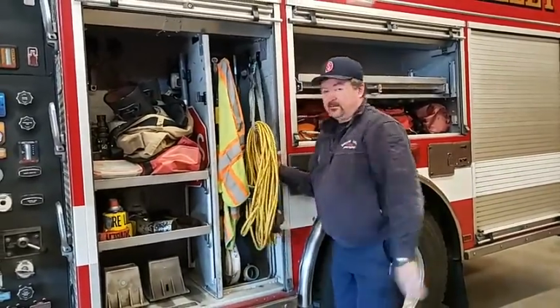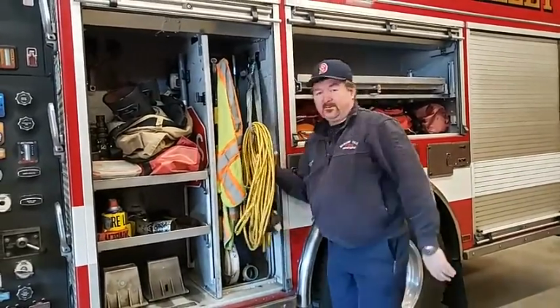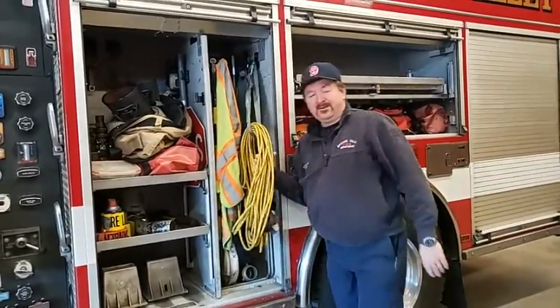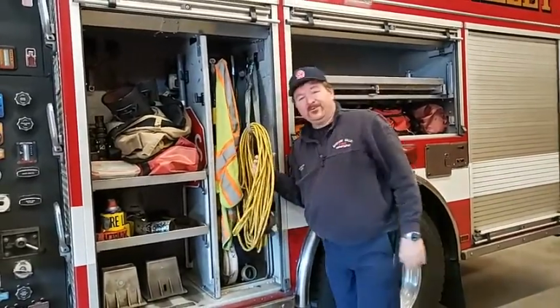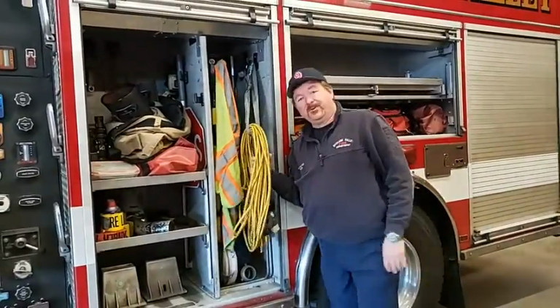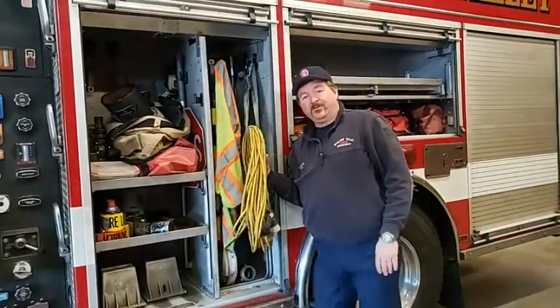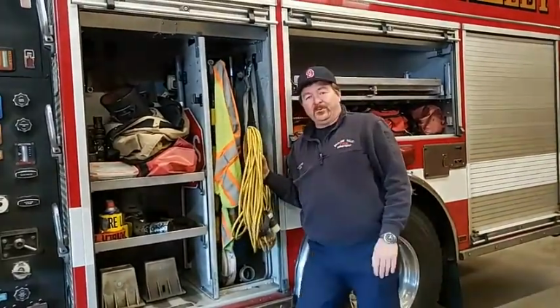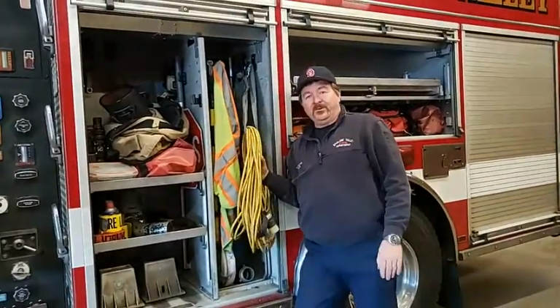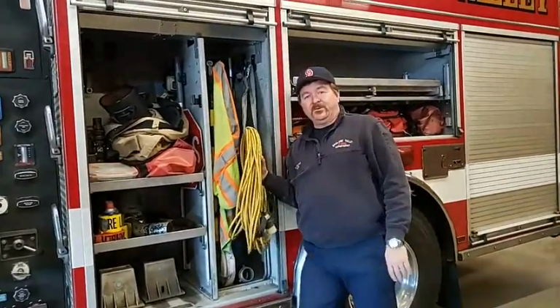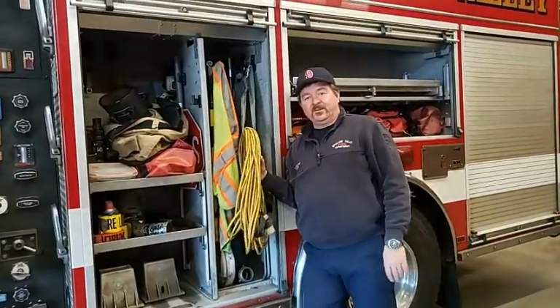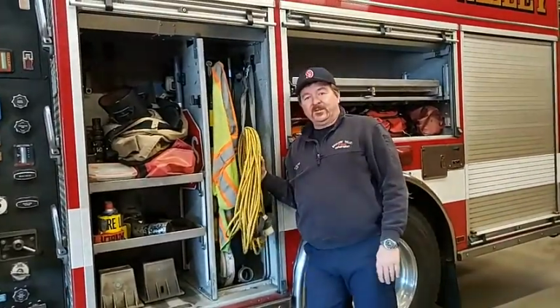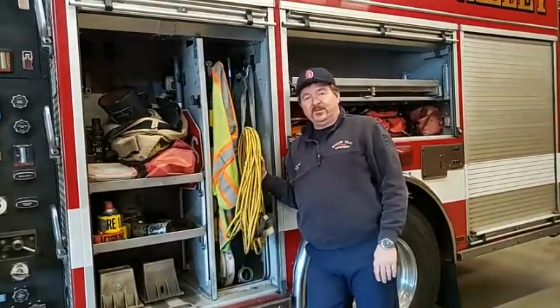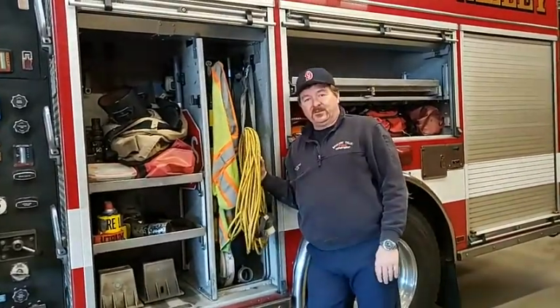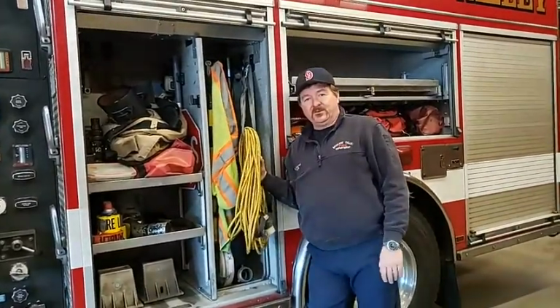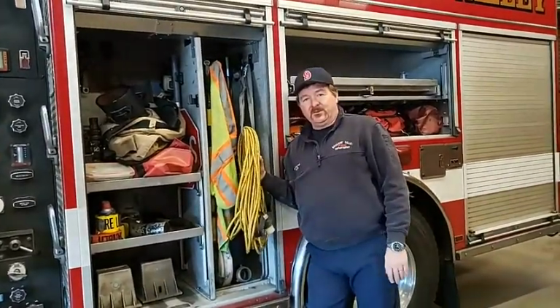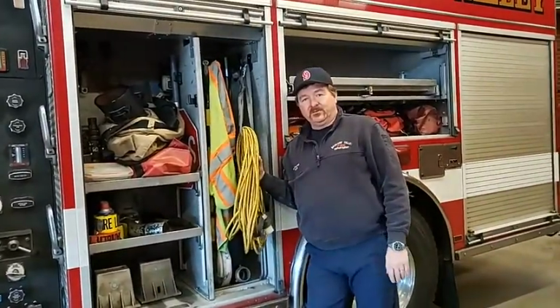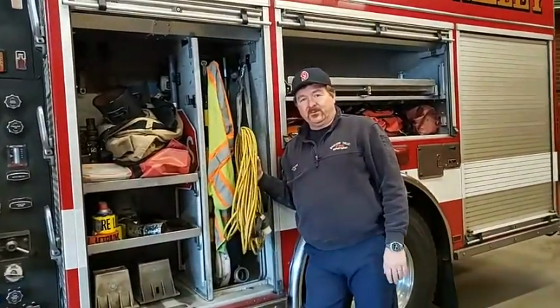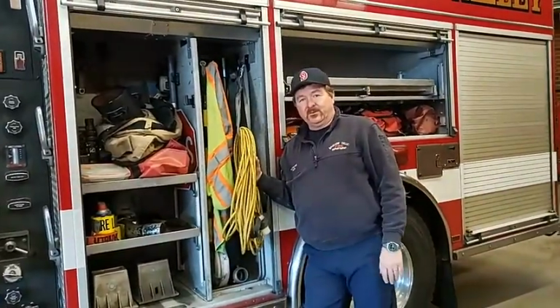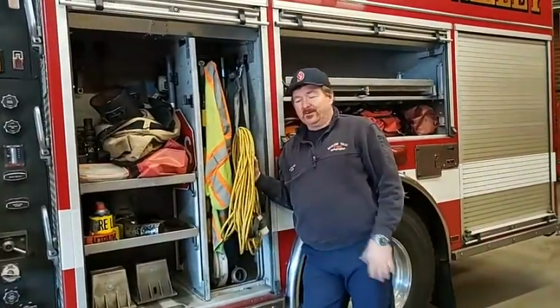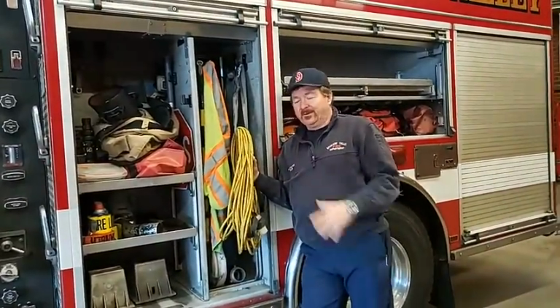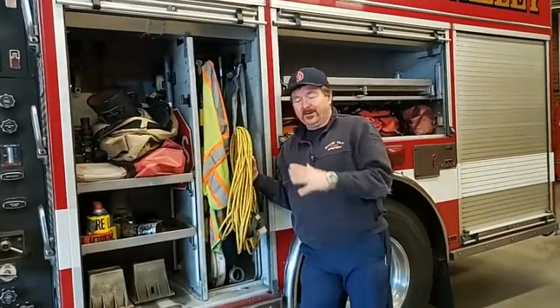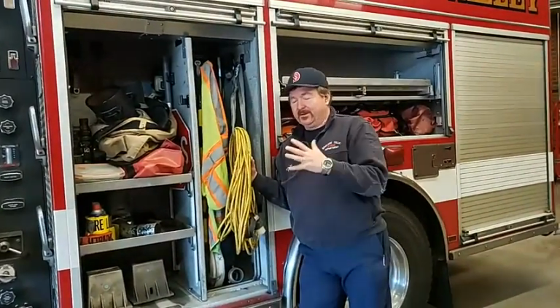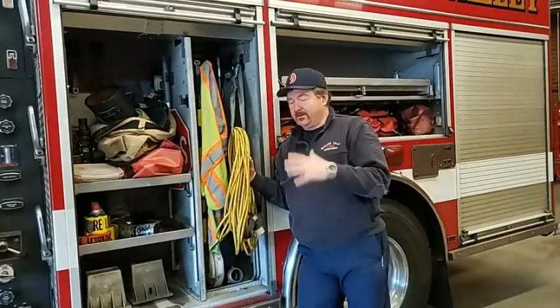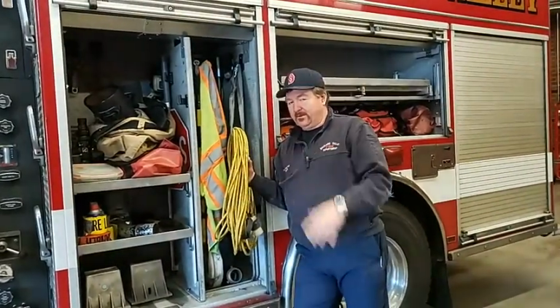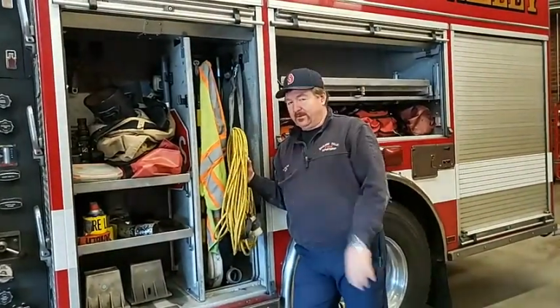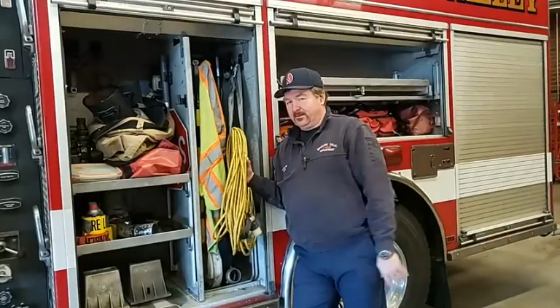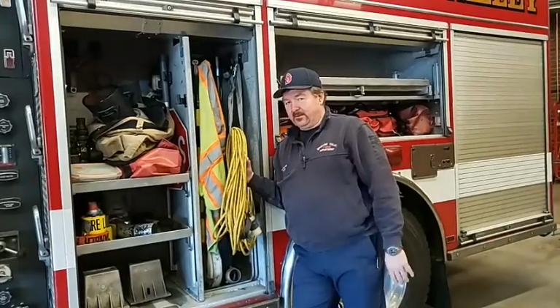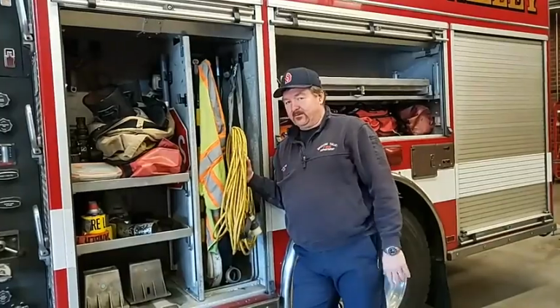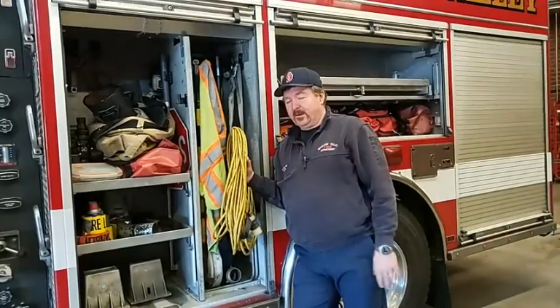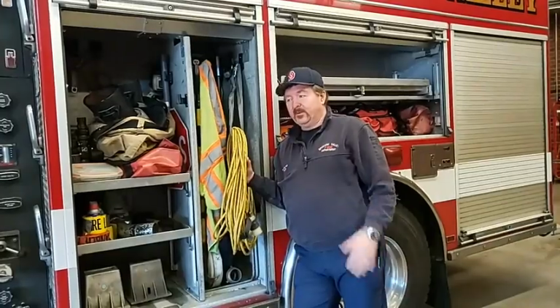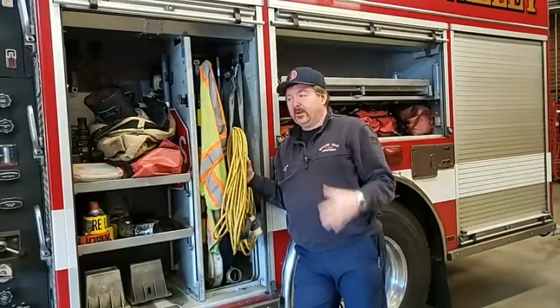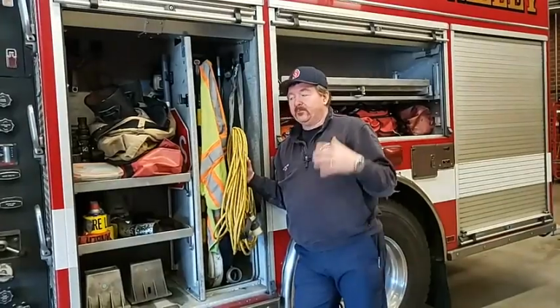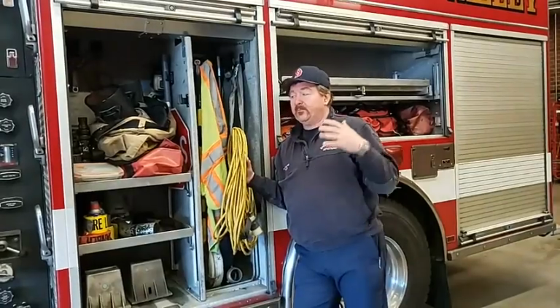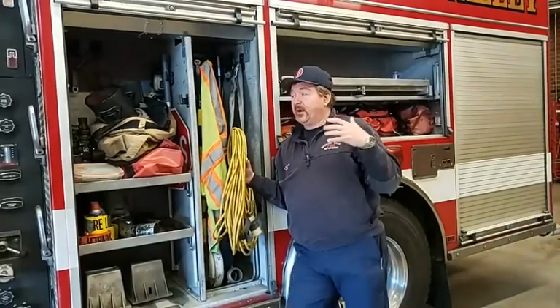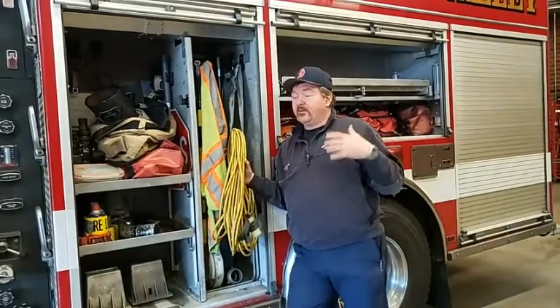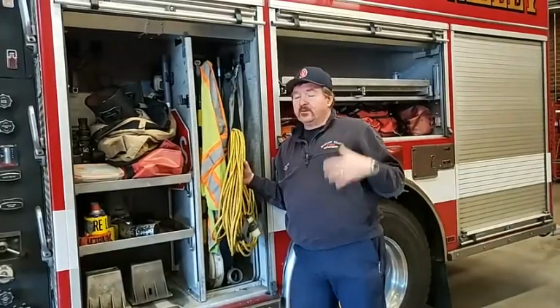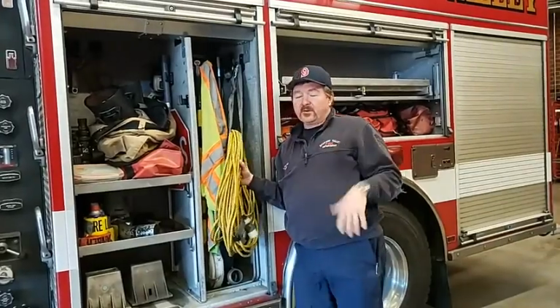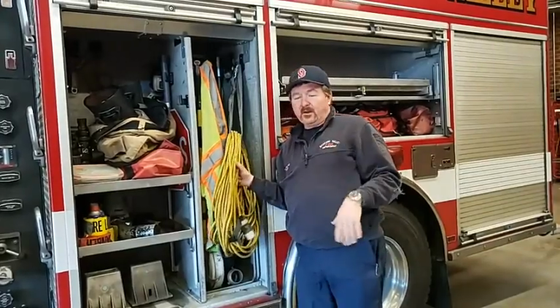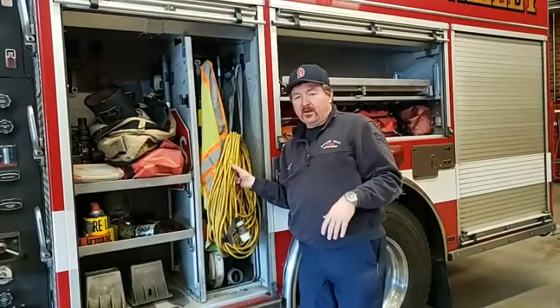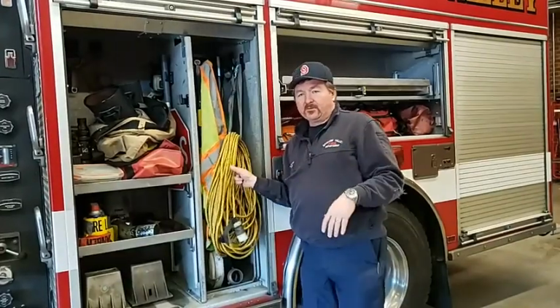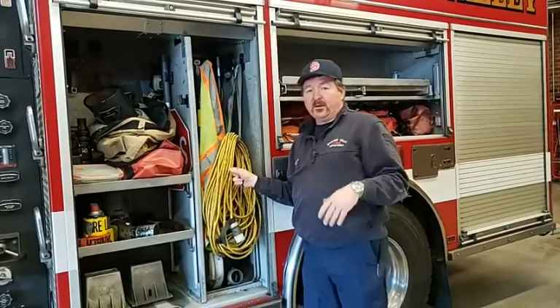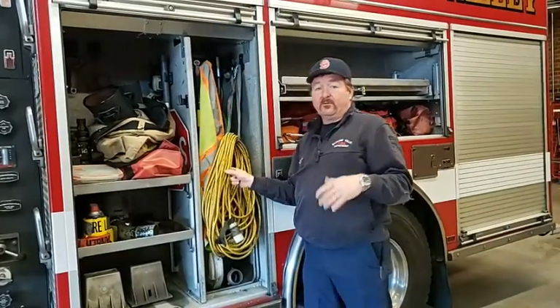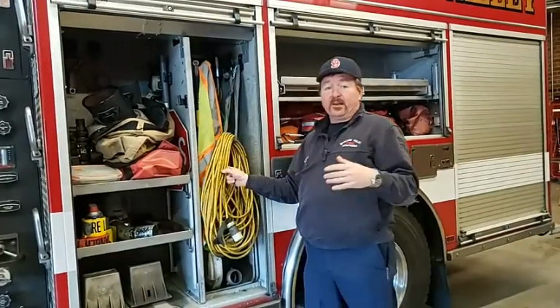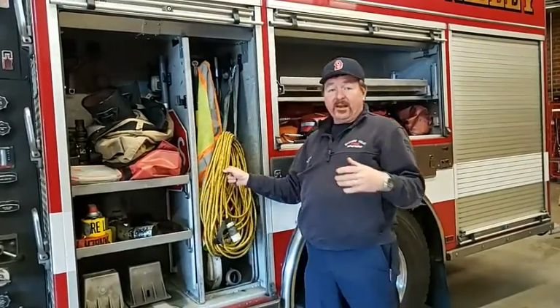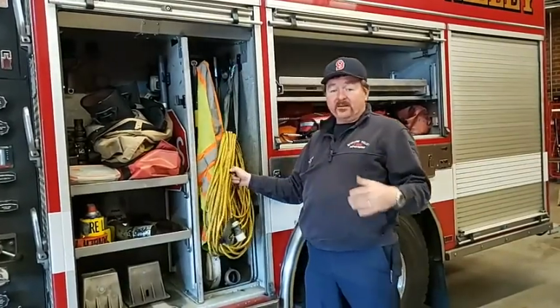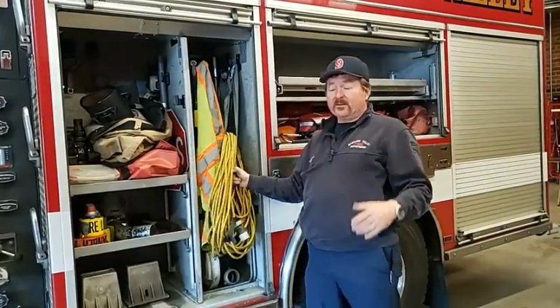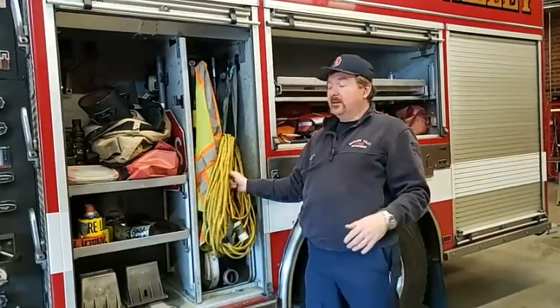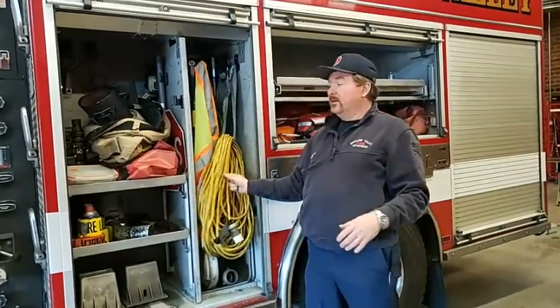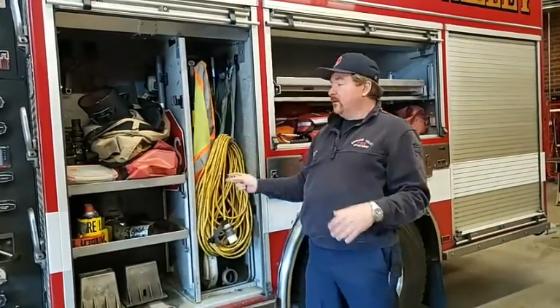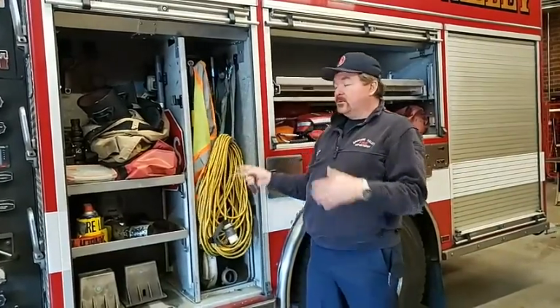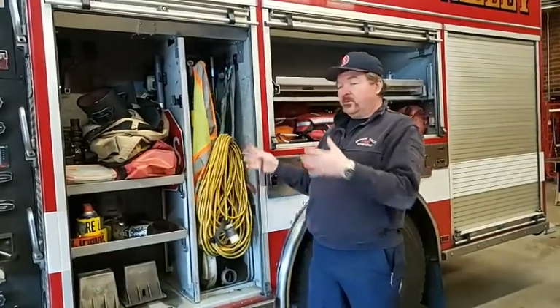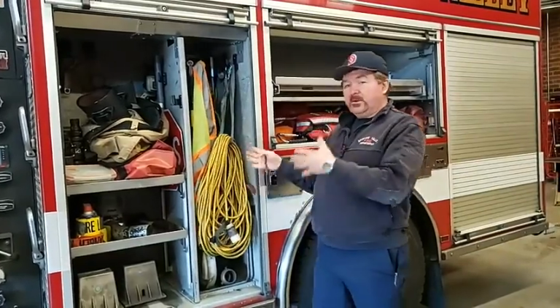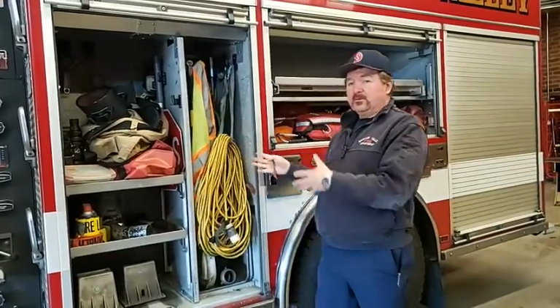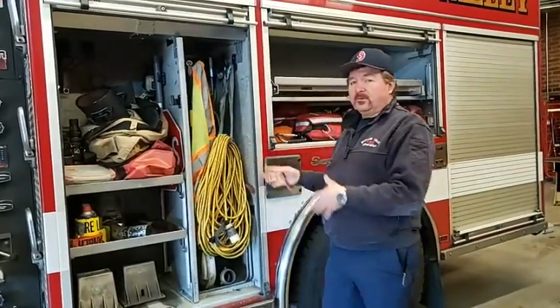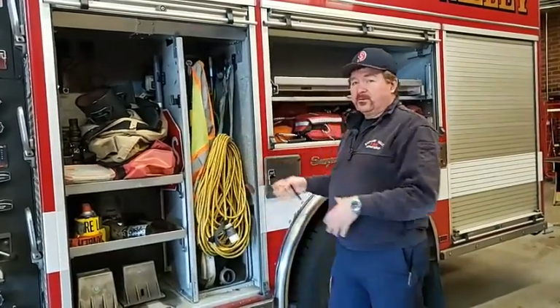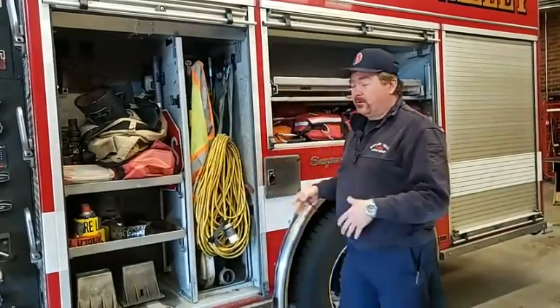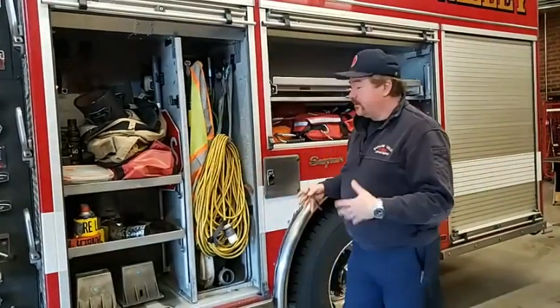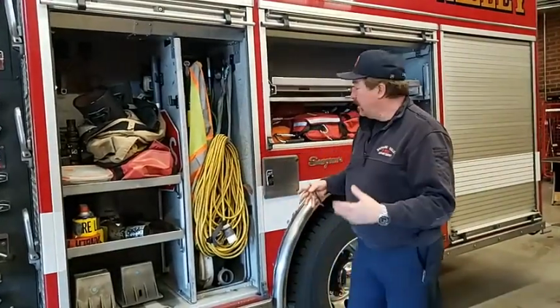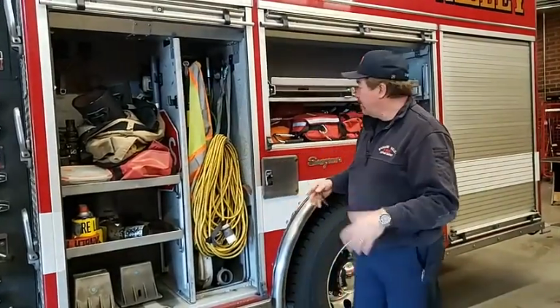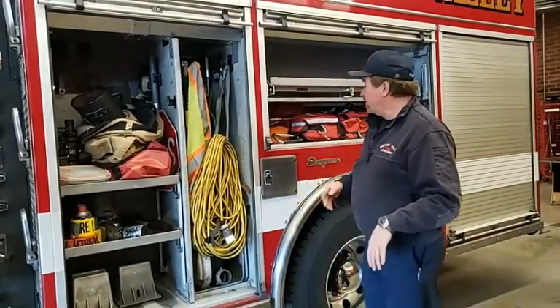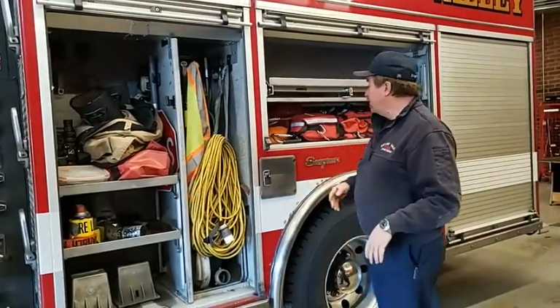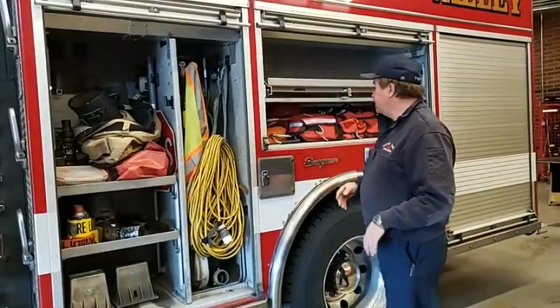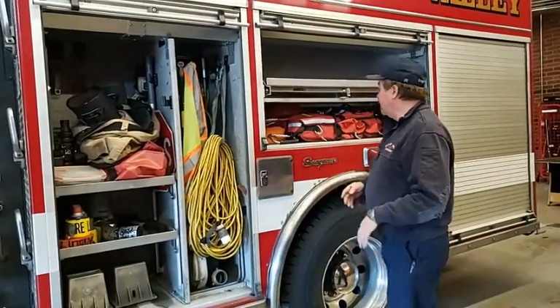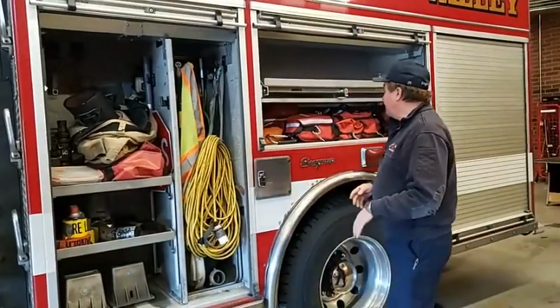What in the world do we use extension cords for? All kinds of crazy stuff. We have powered saws, we have lights. So we use those cords to help us in our job.